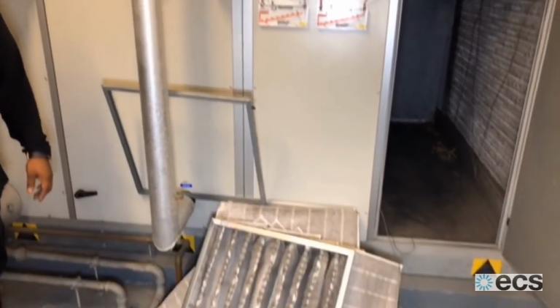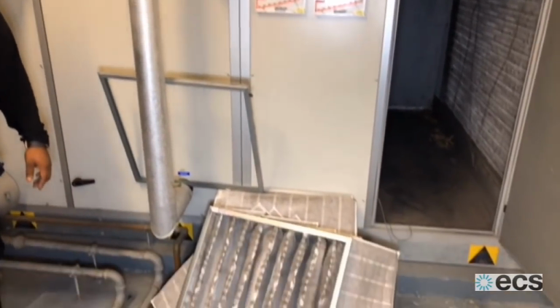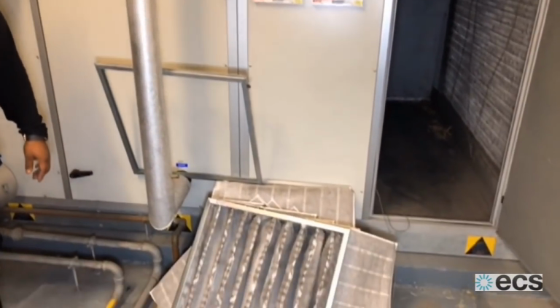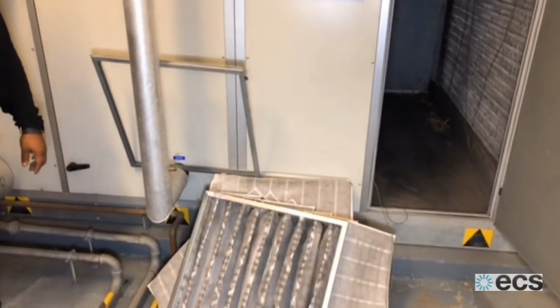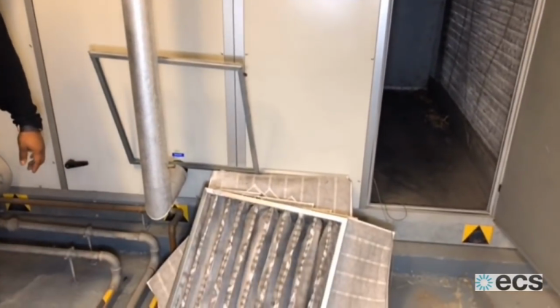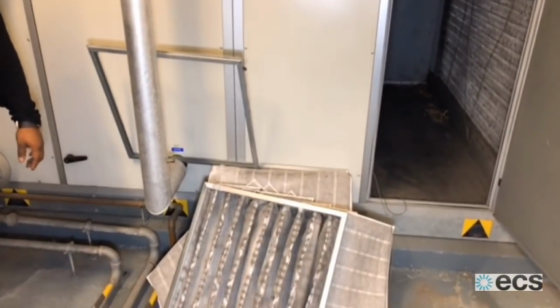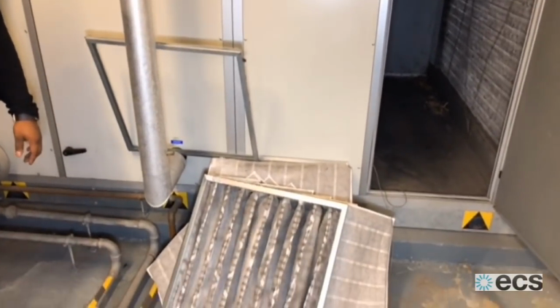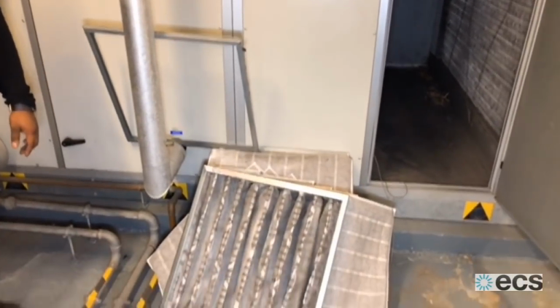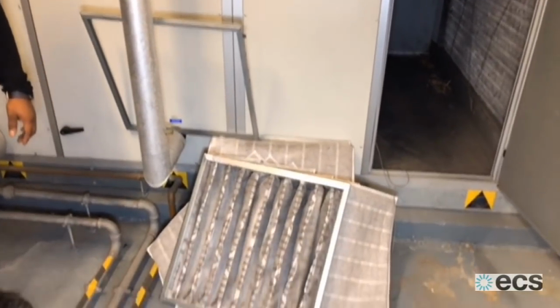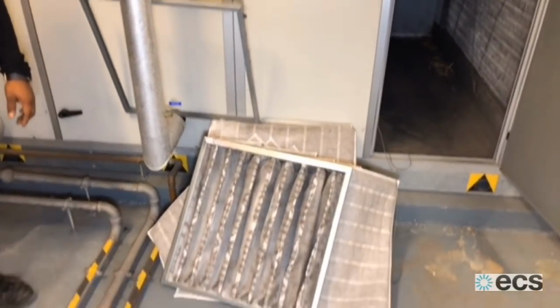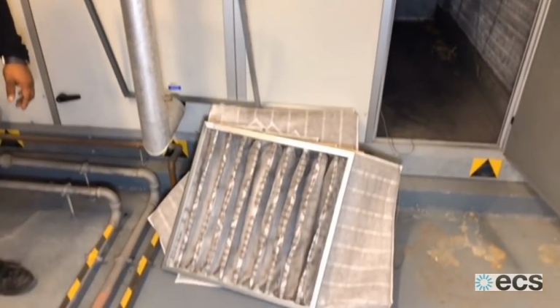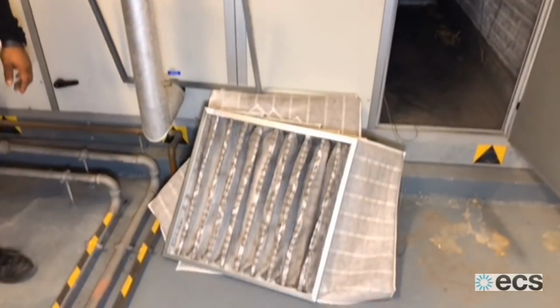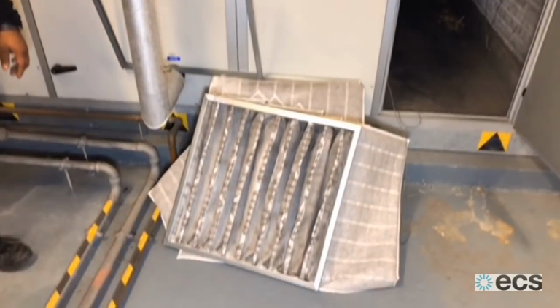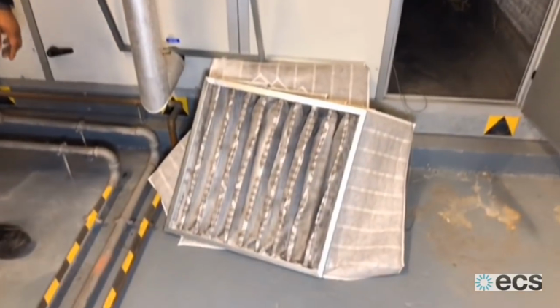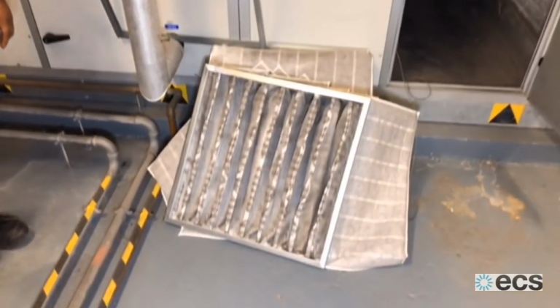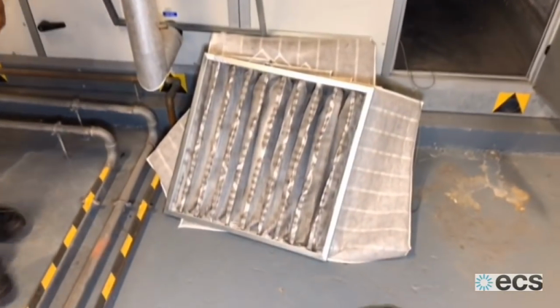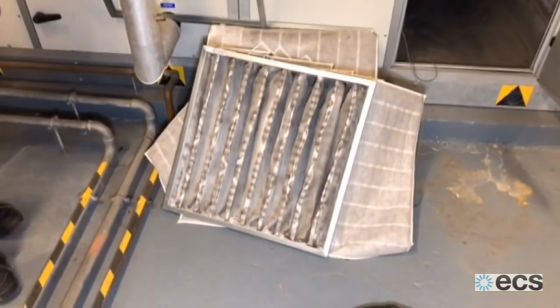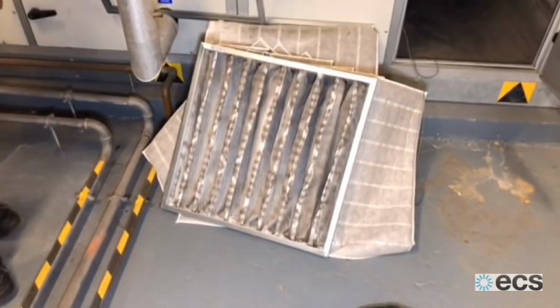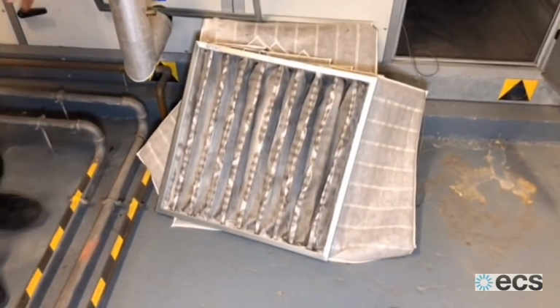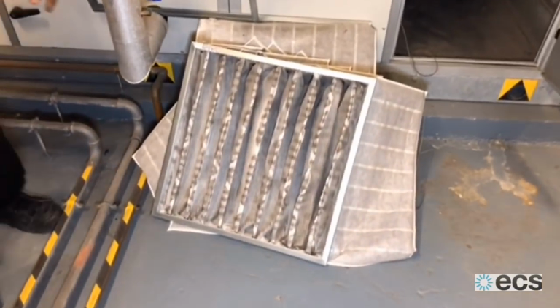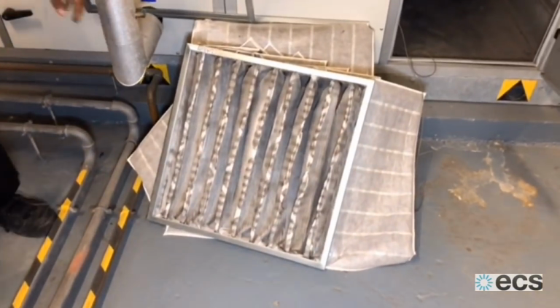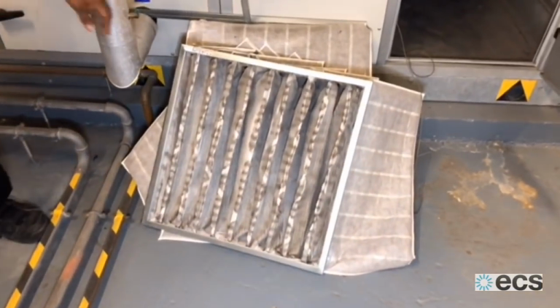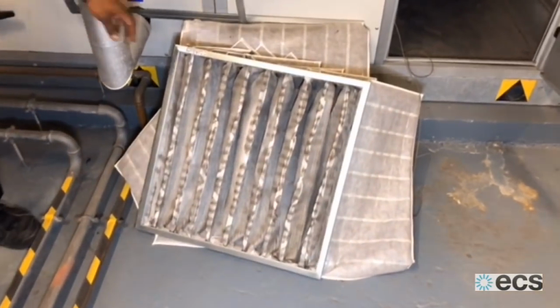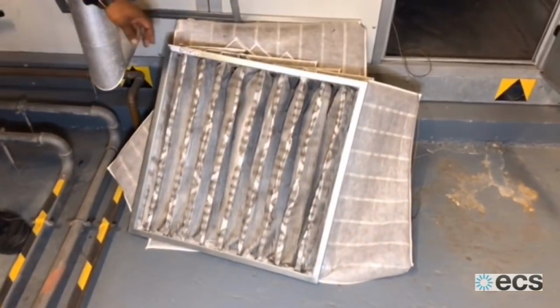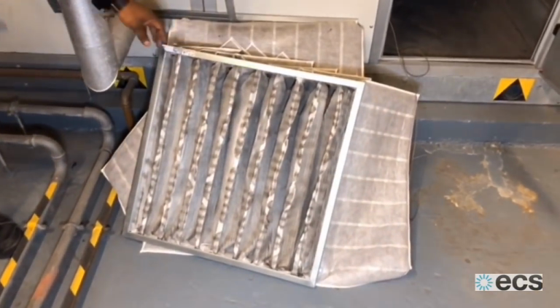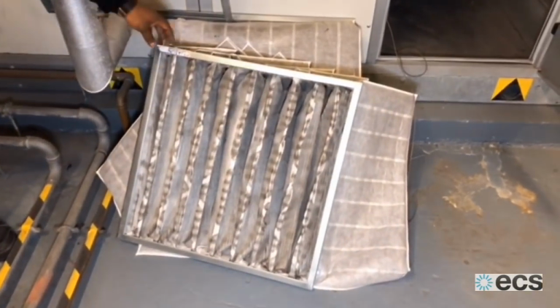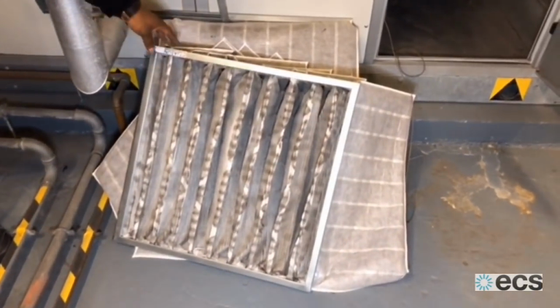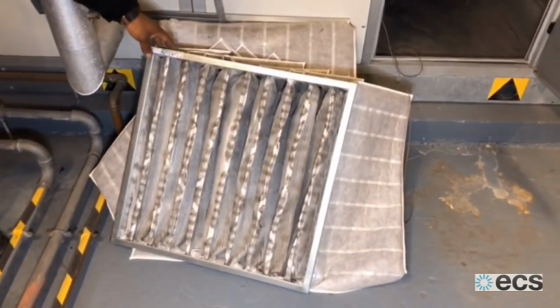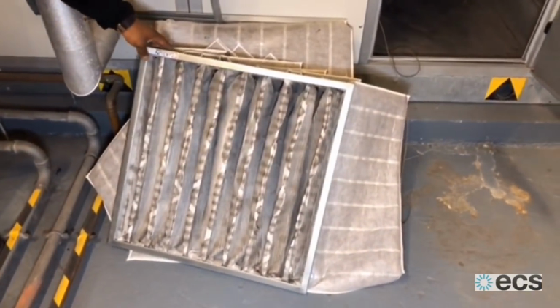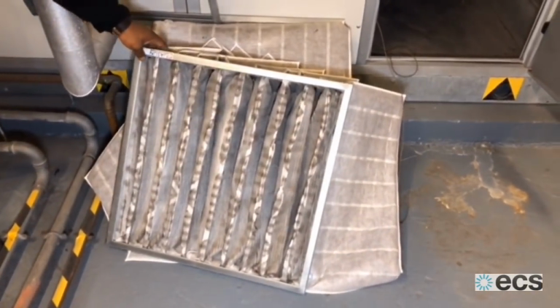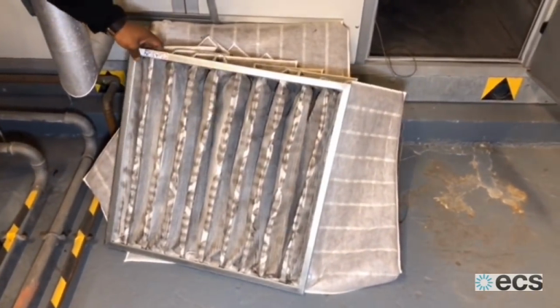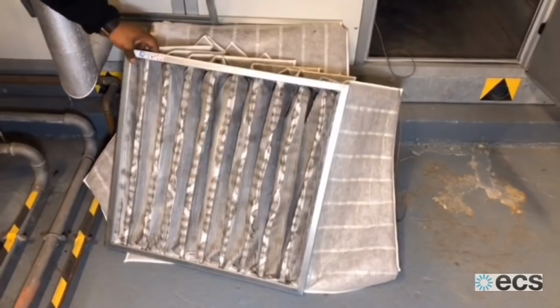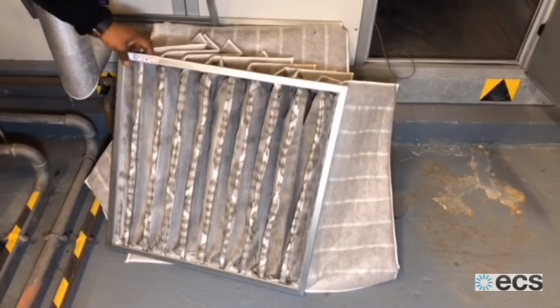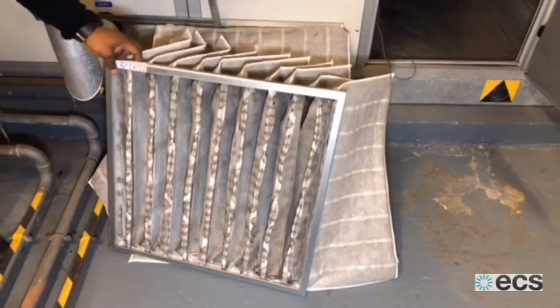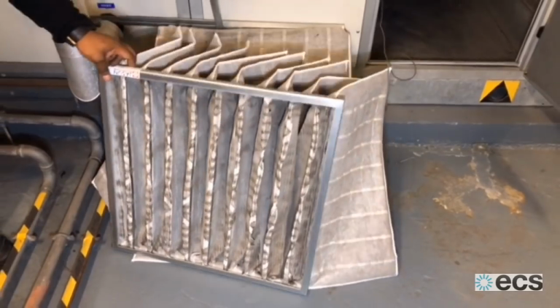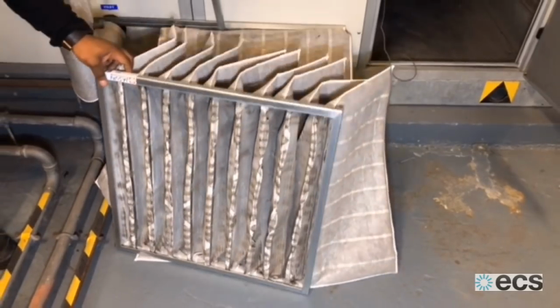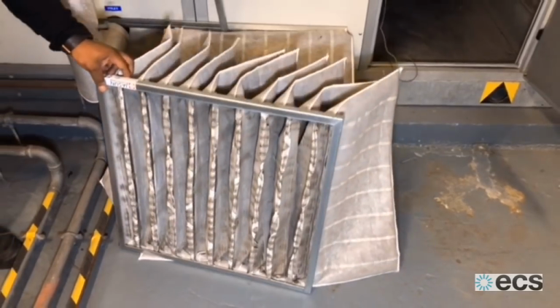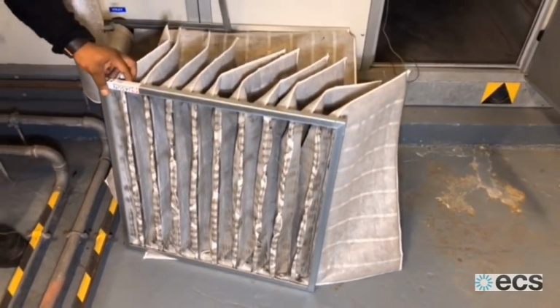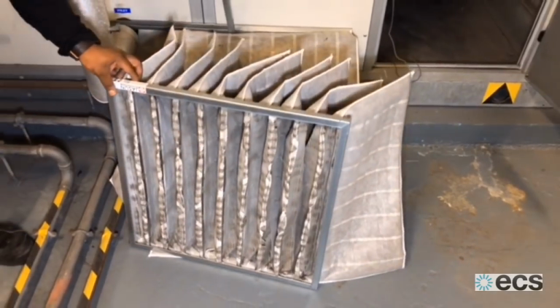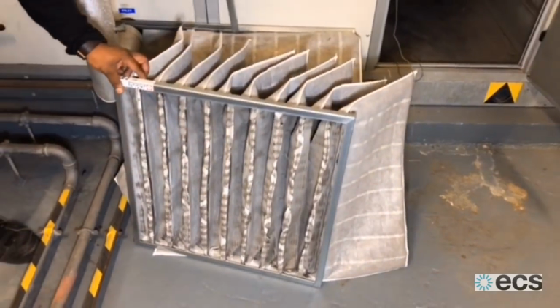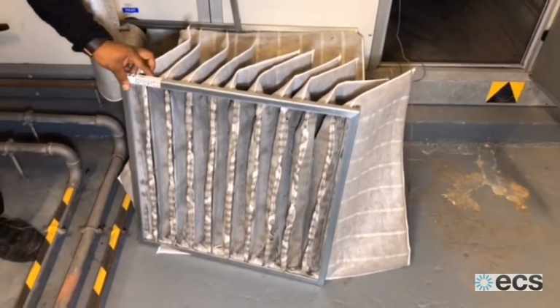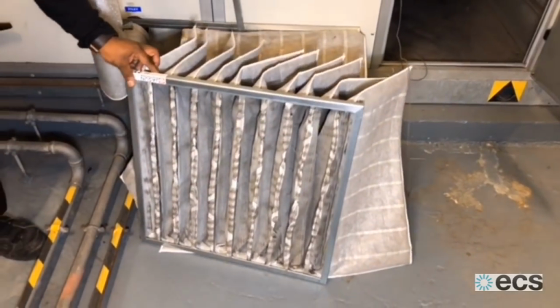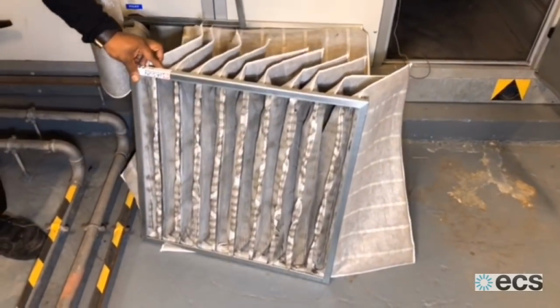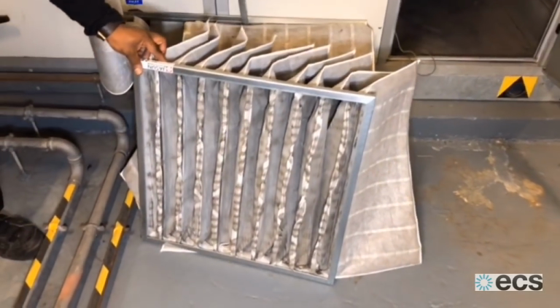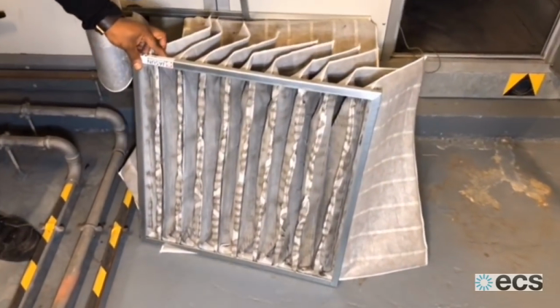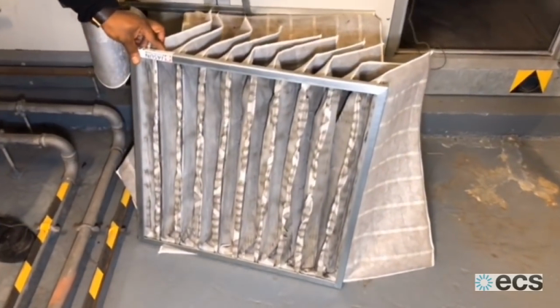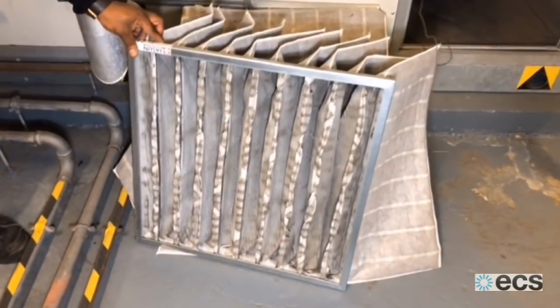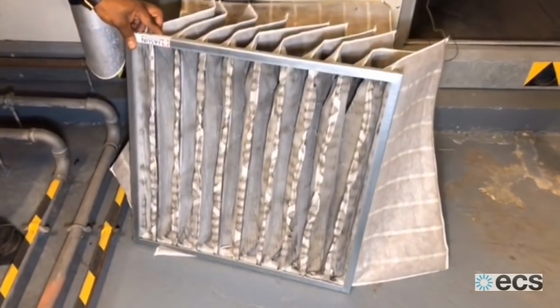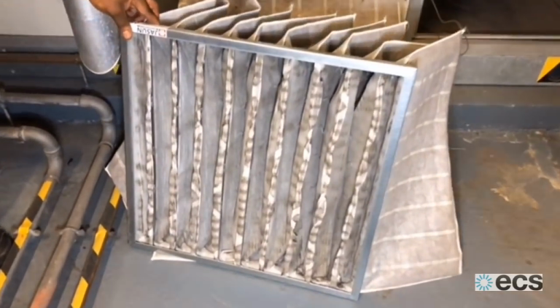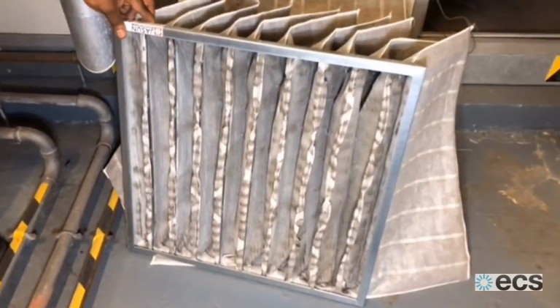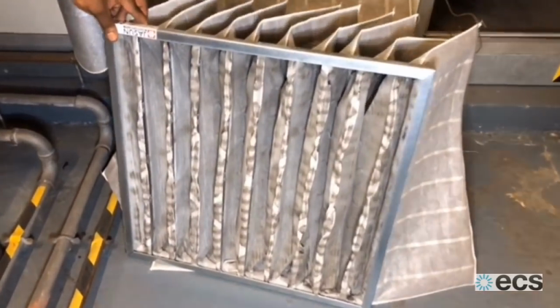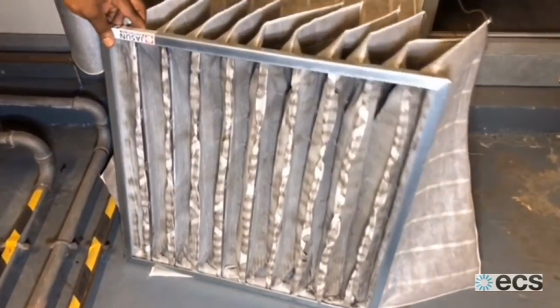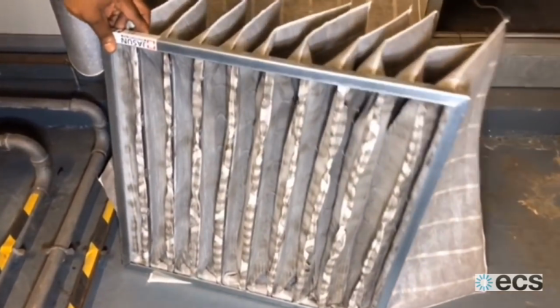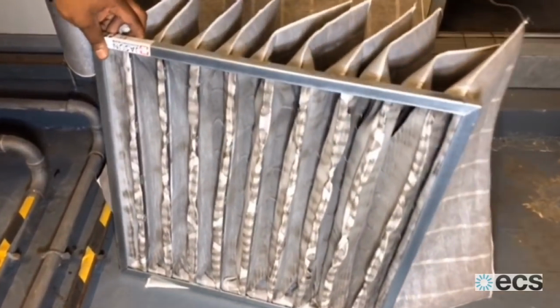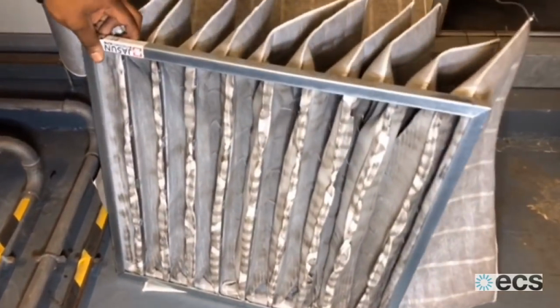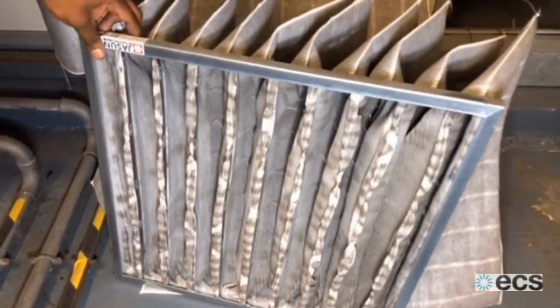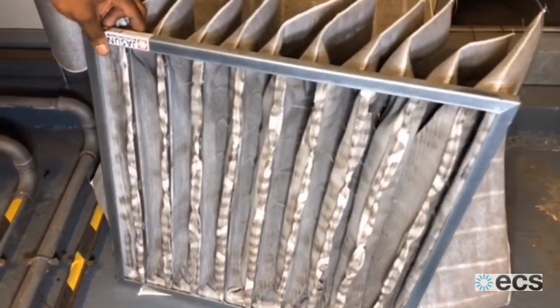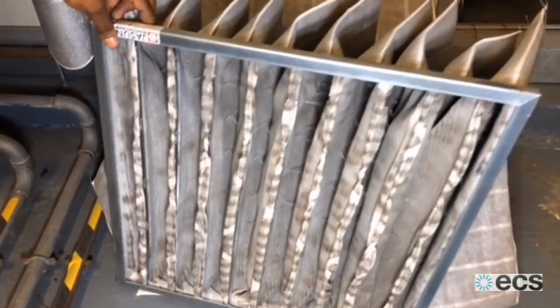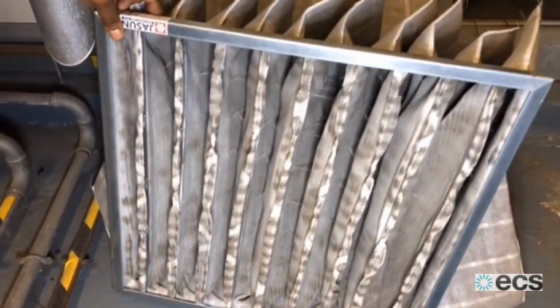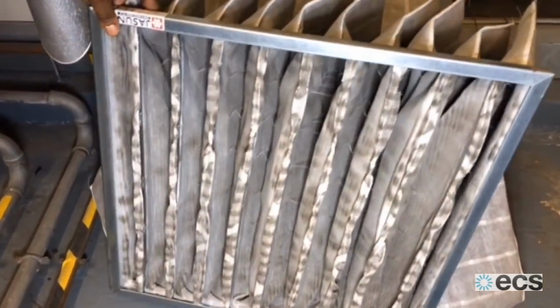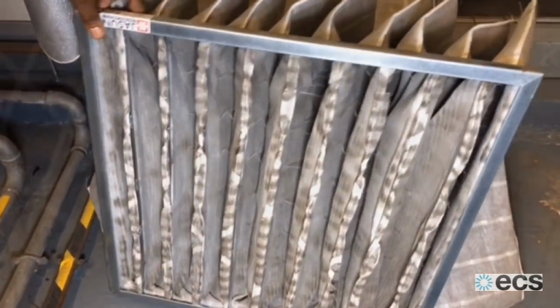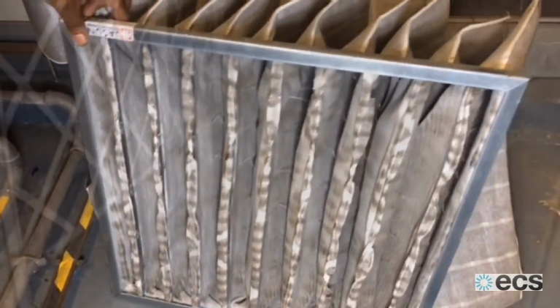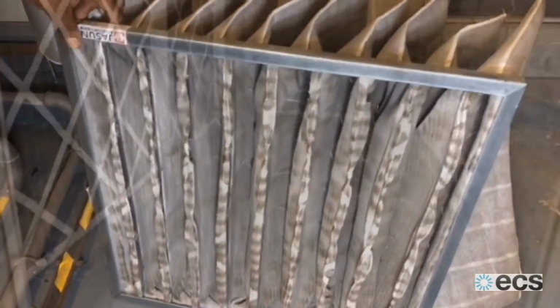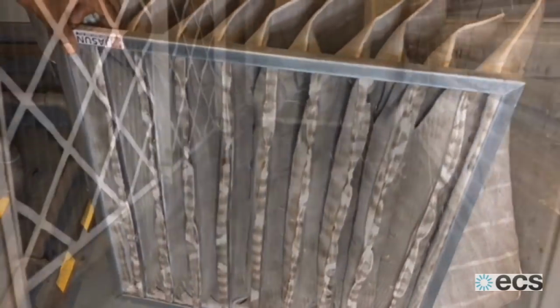What are these ones here? These are bag filters. A bit of a state — that looks a bit disgusting.